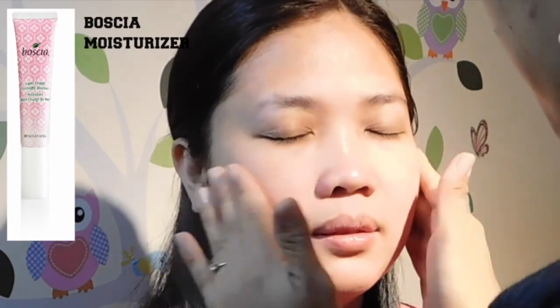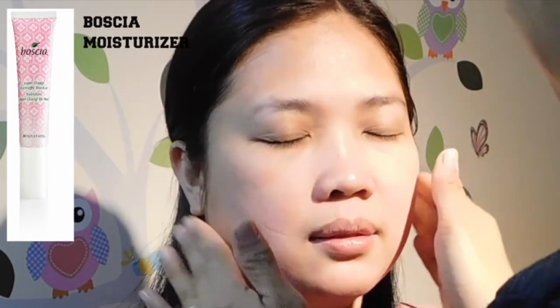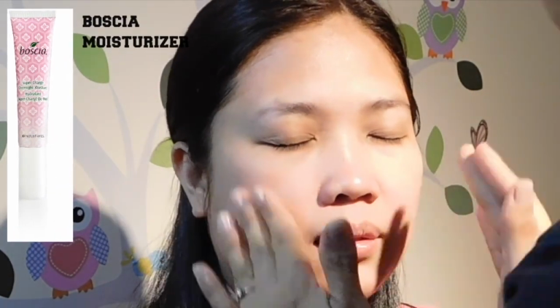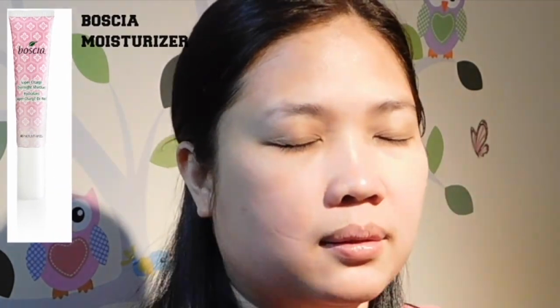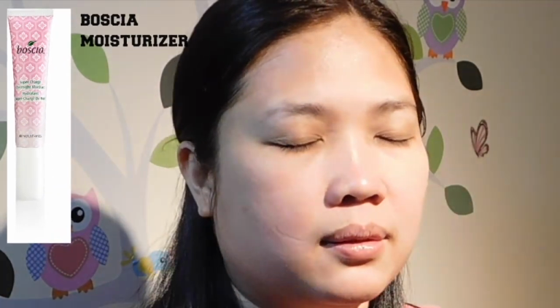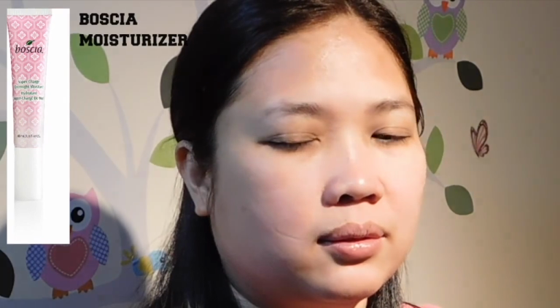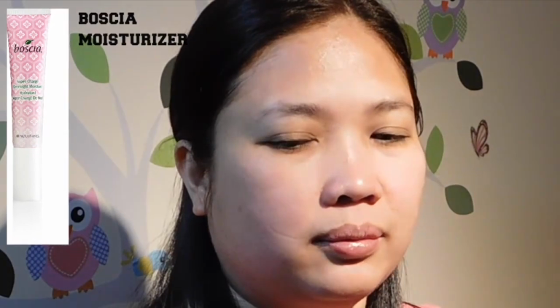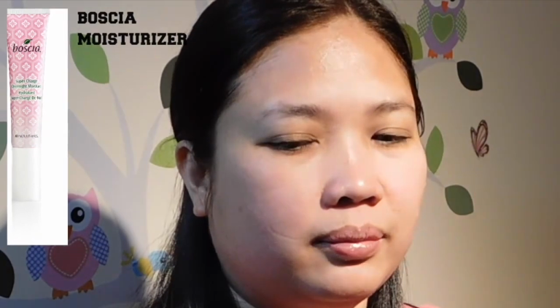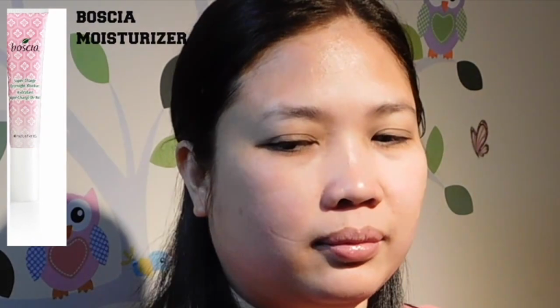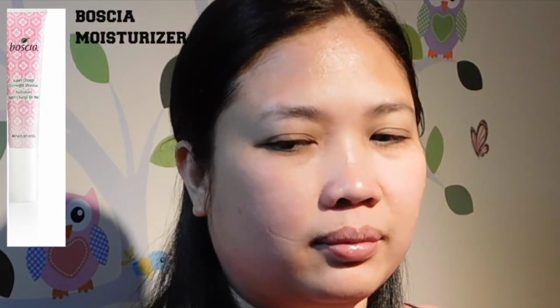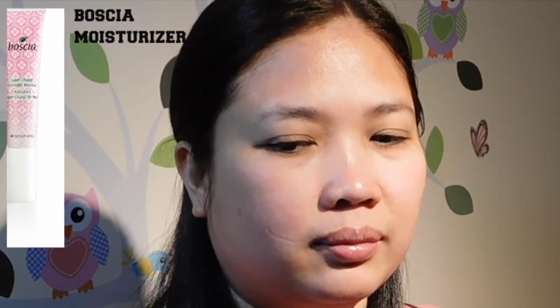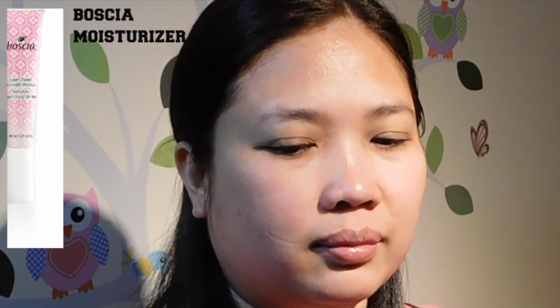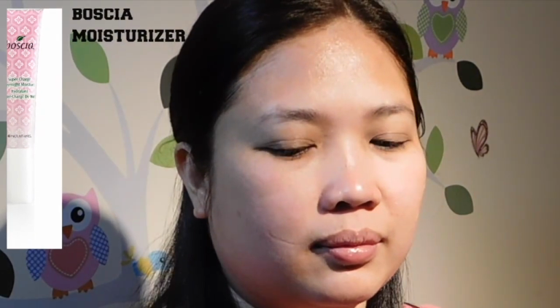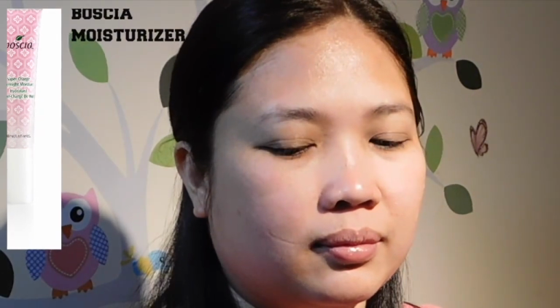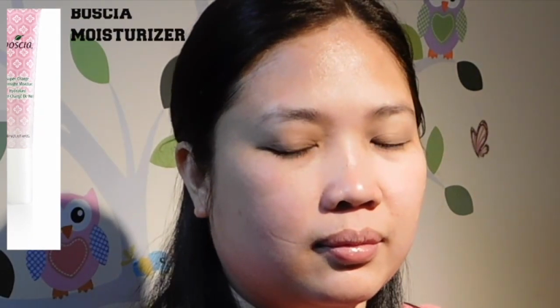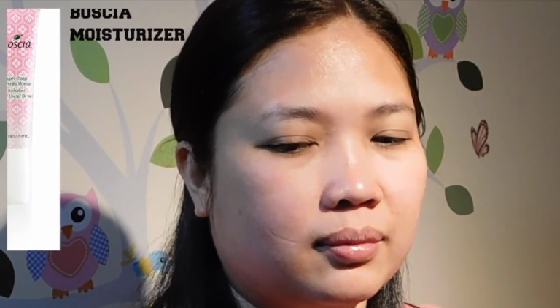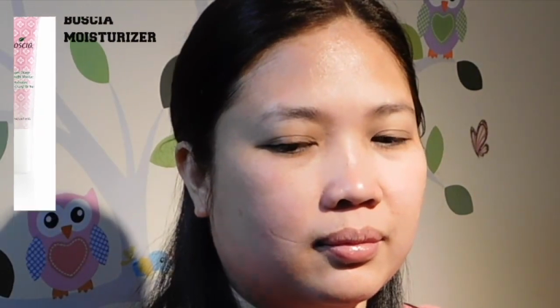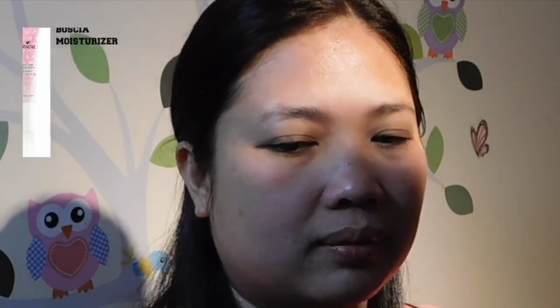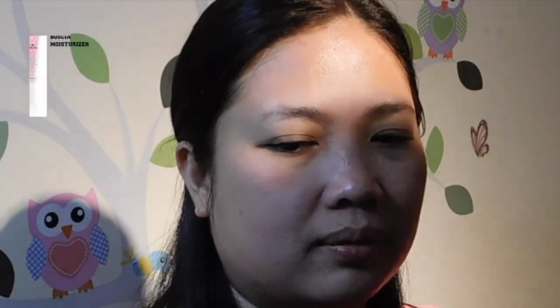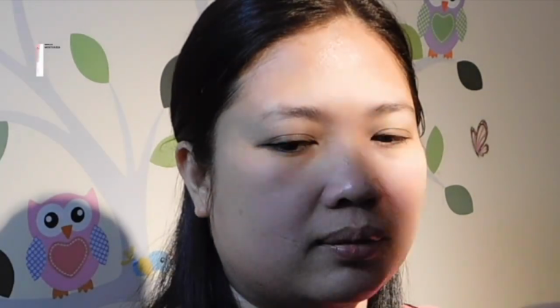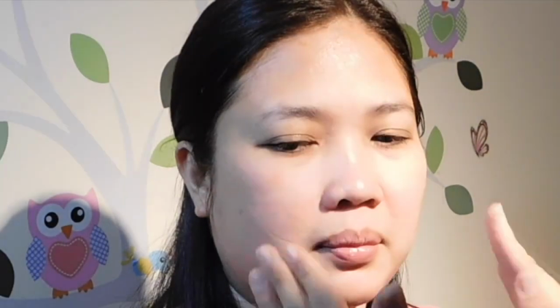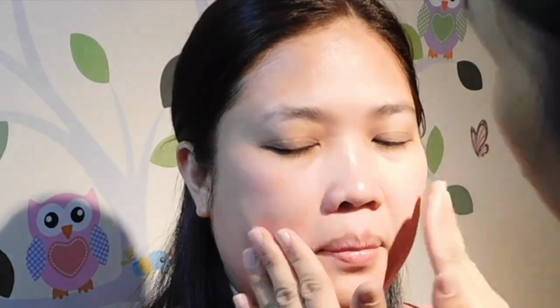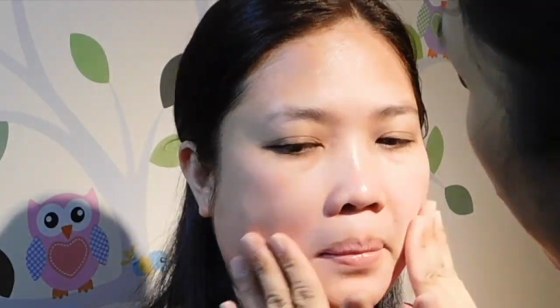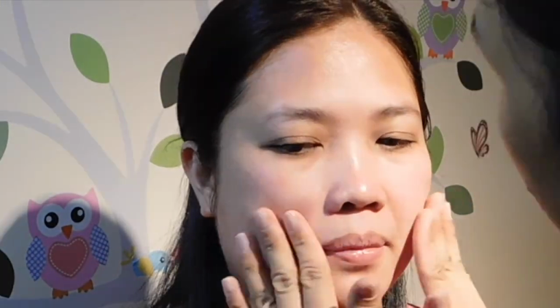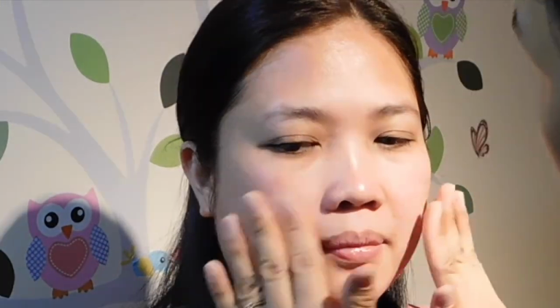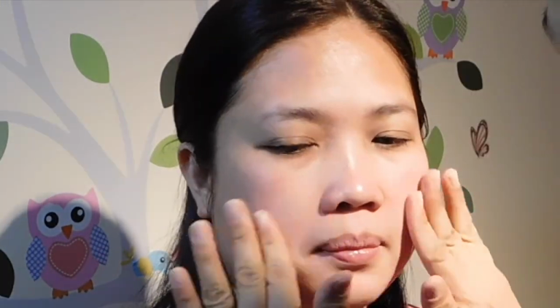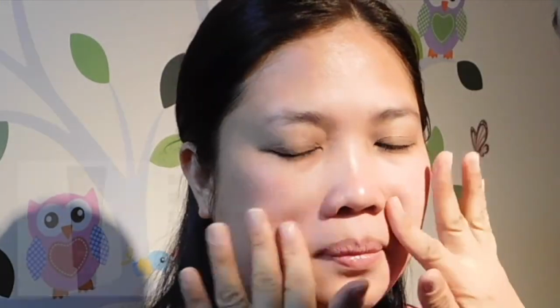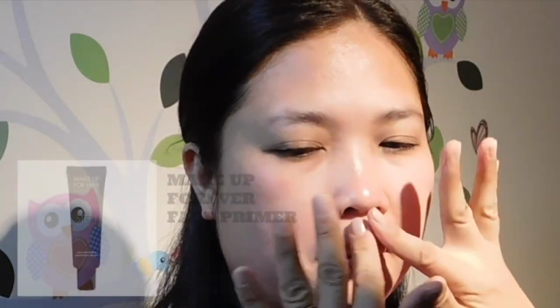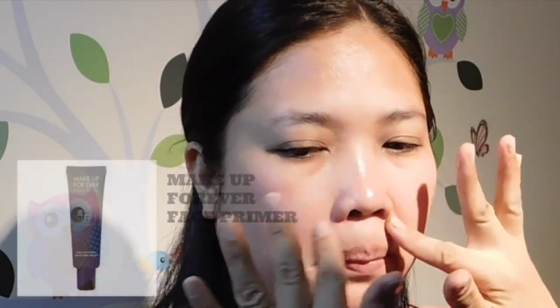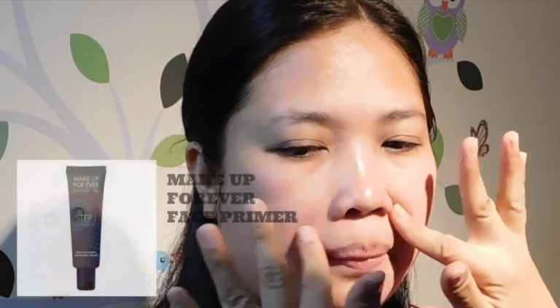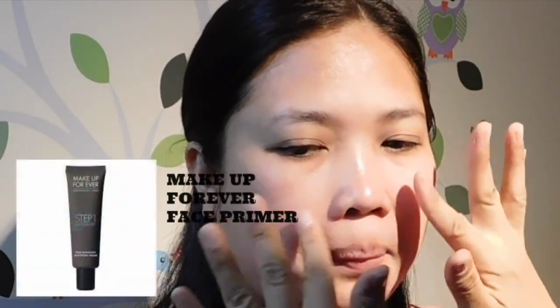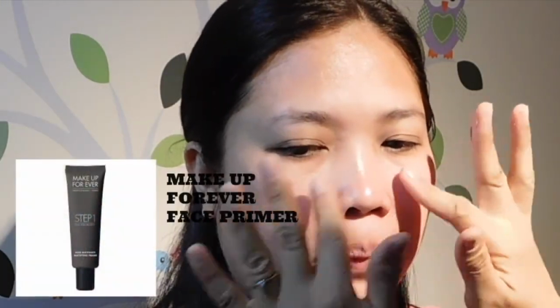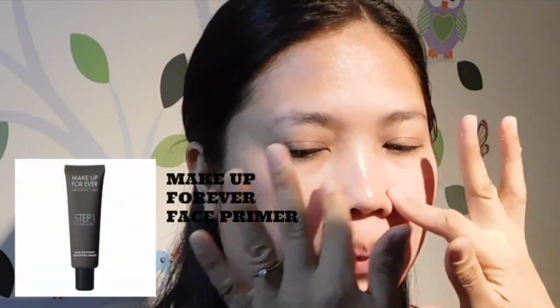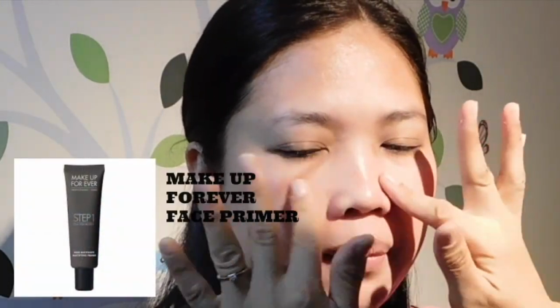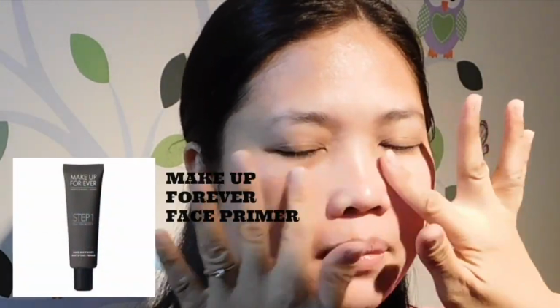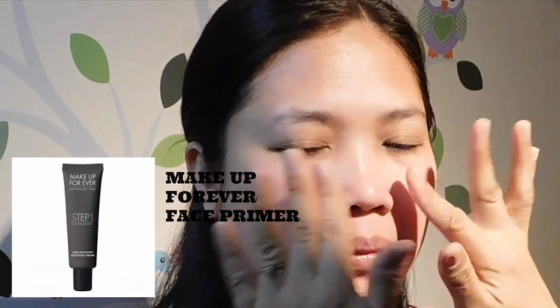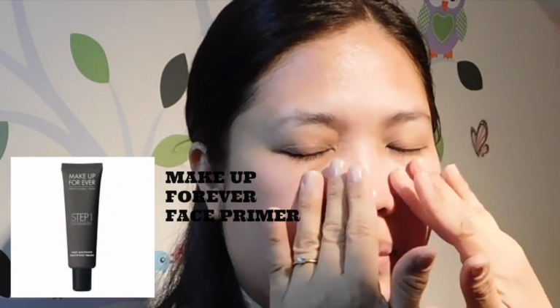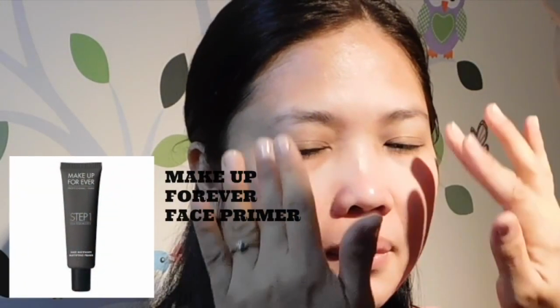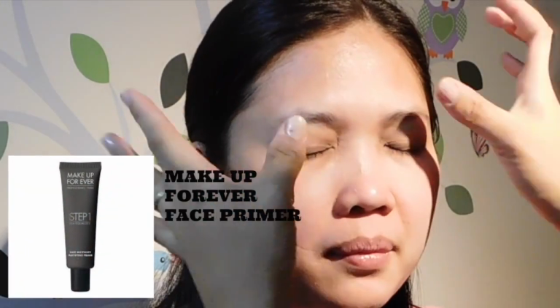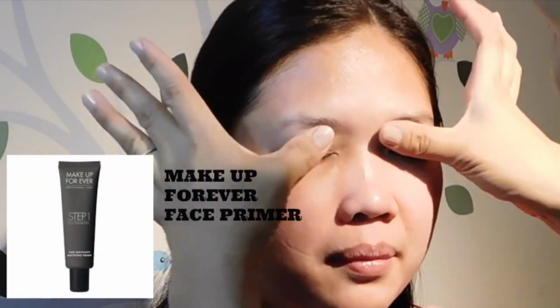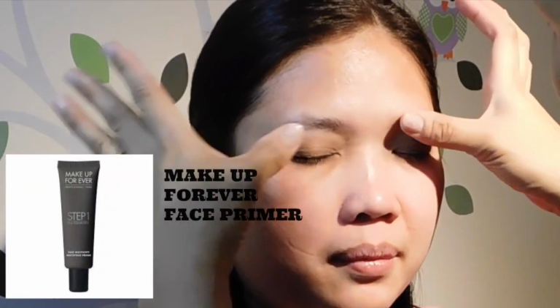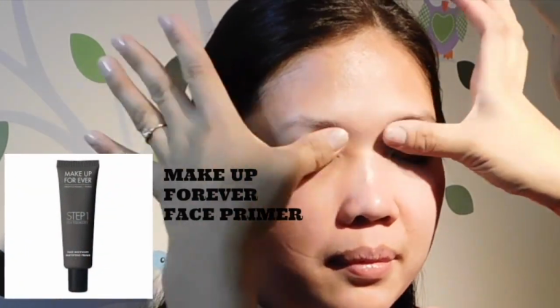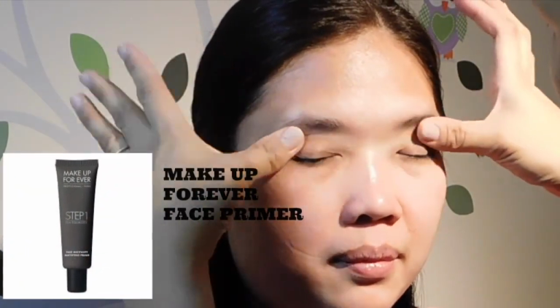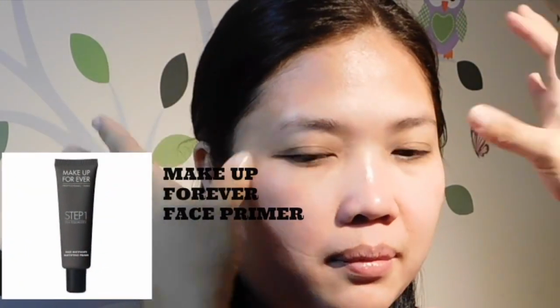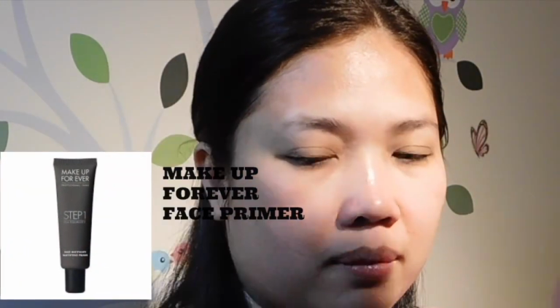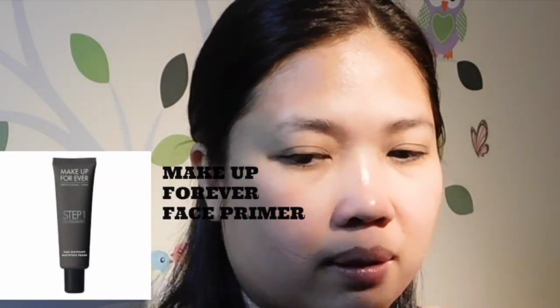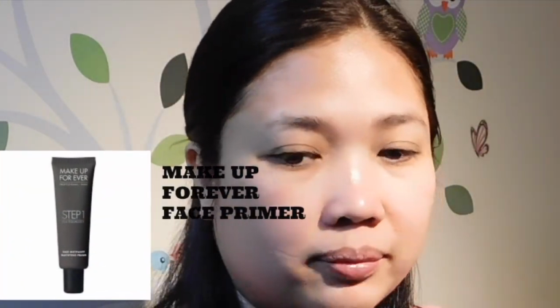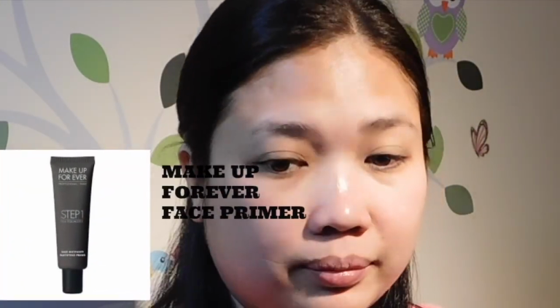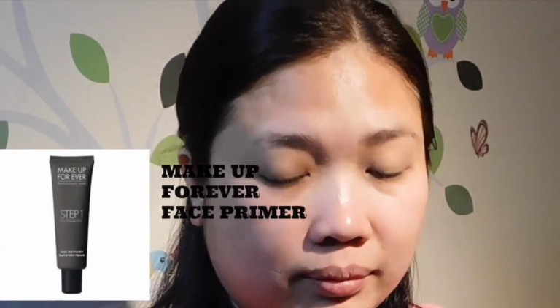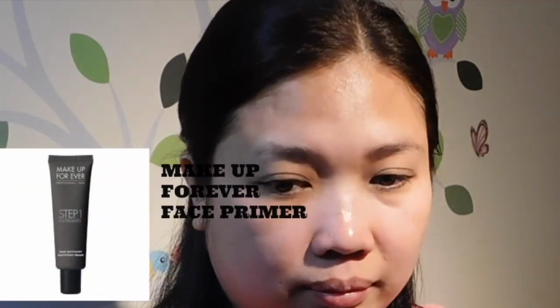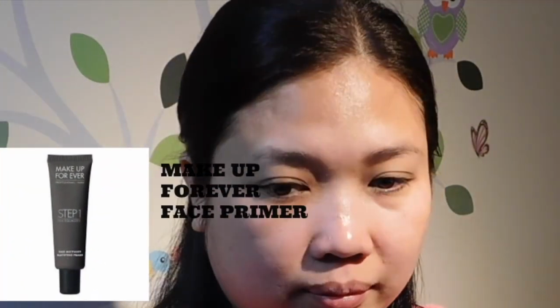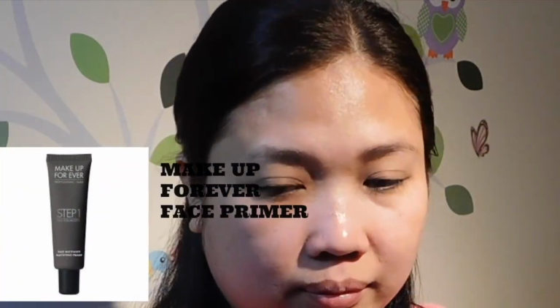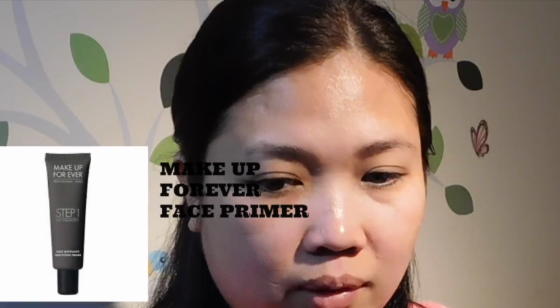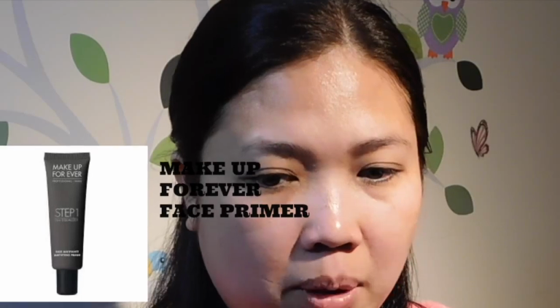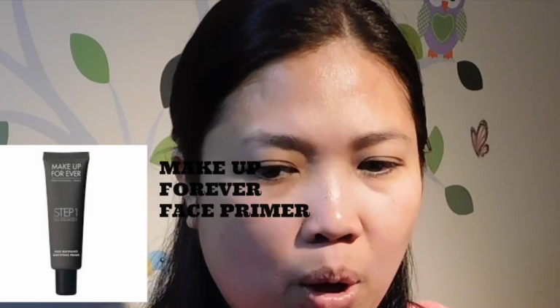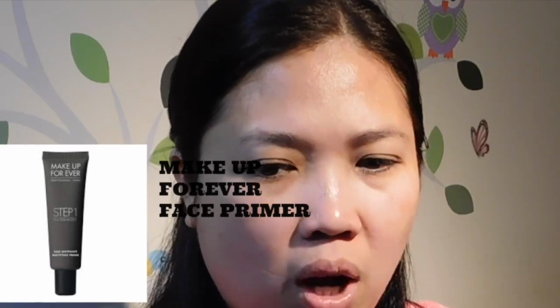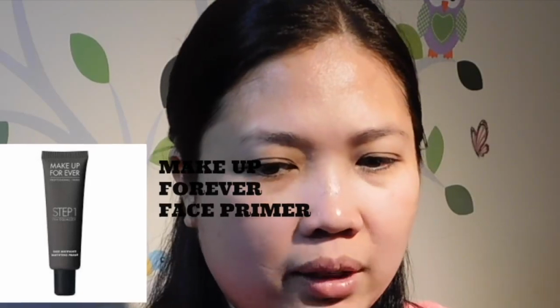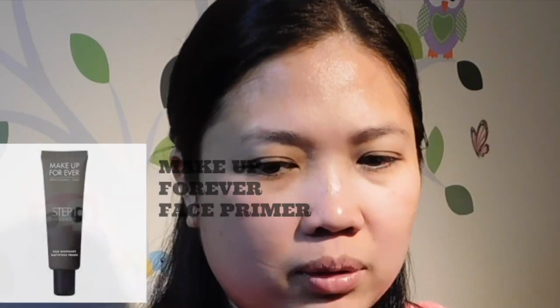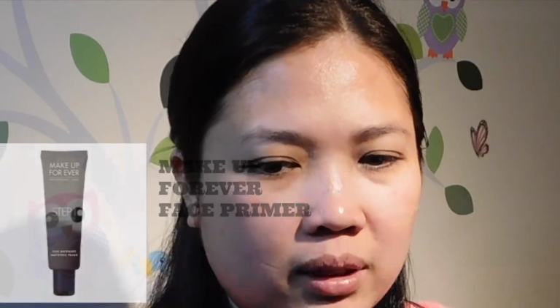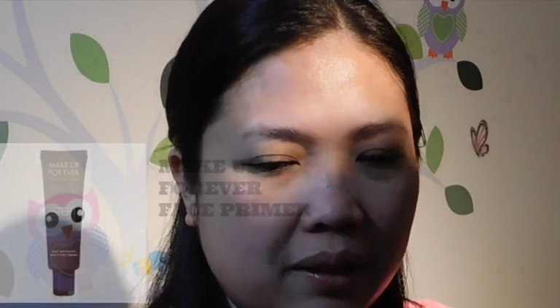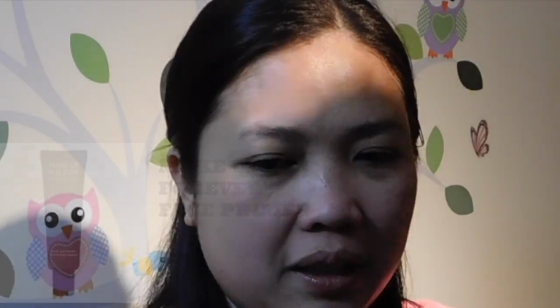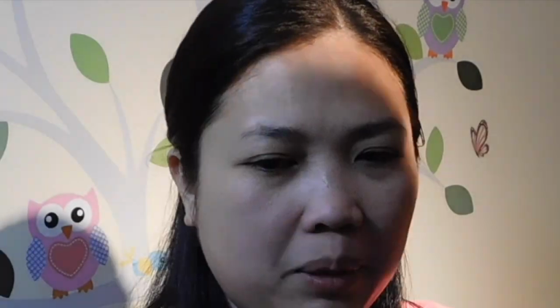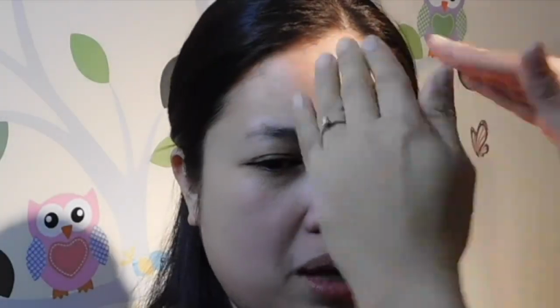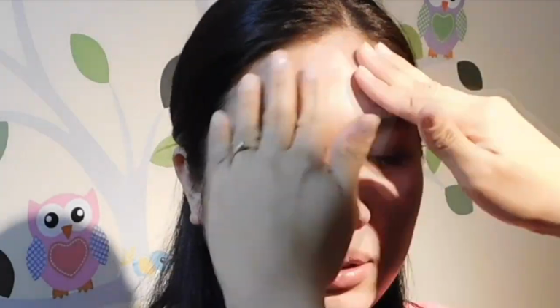So first off I'm going to put some moisturizer from Bosia and a Make A Forever face primer all over her face.